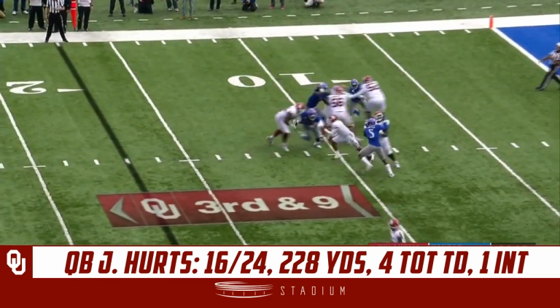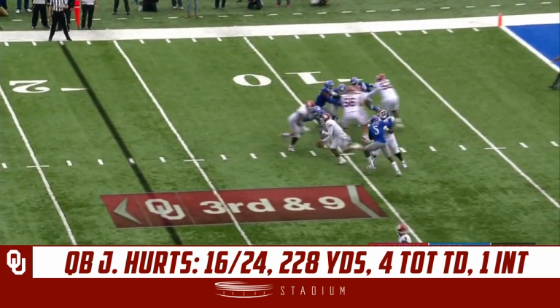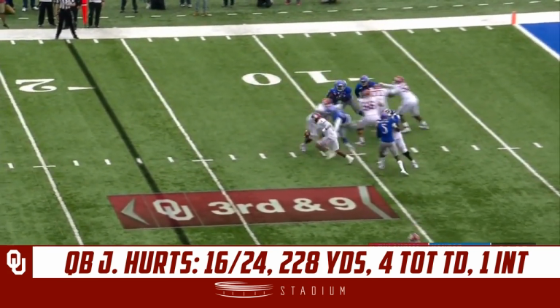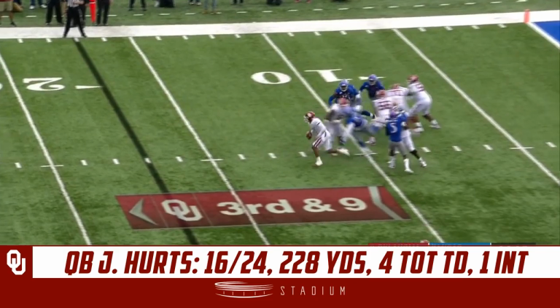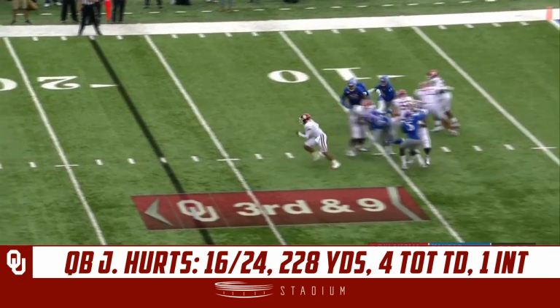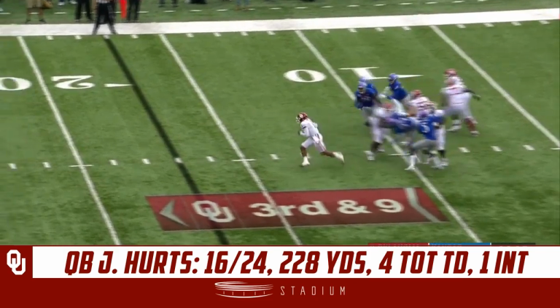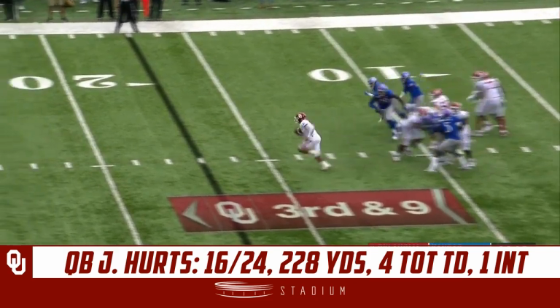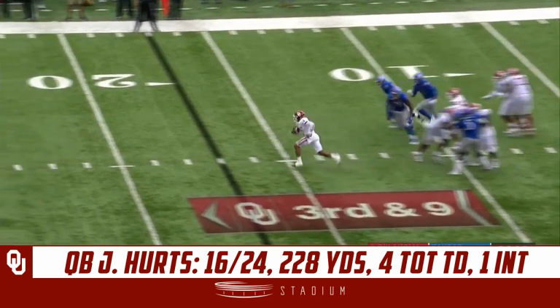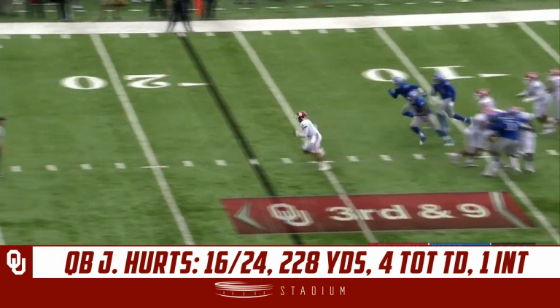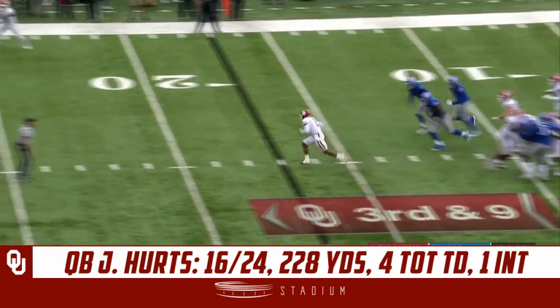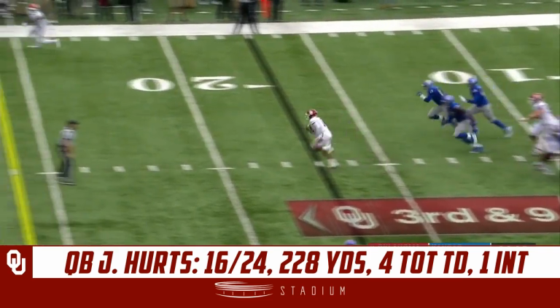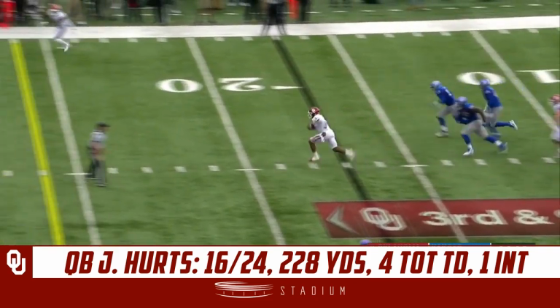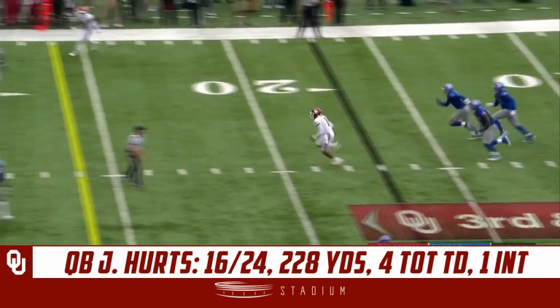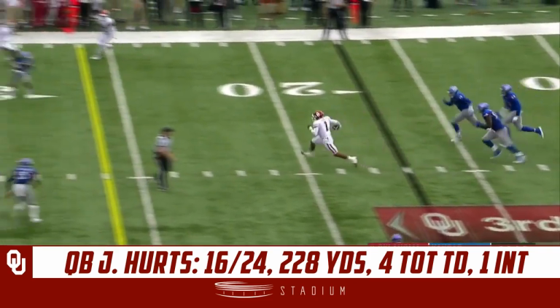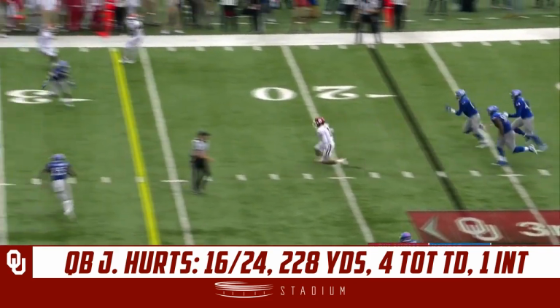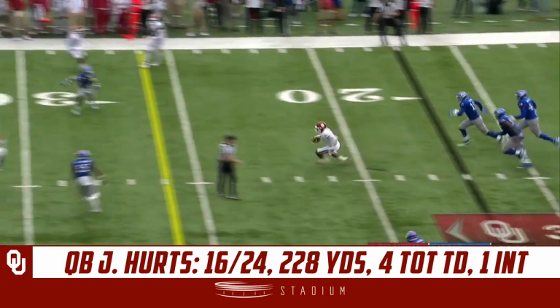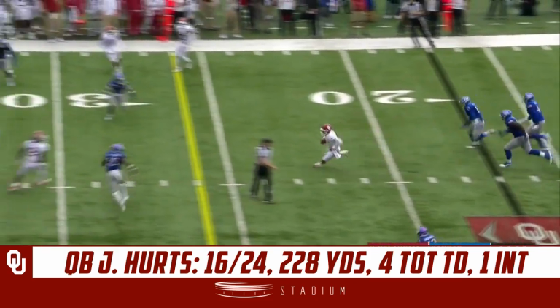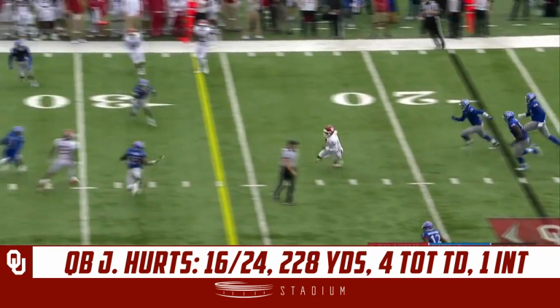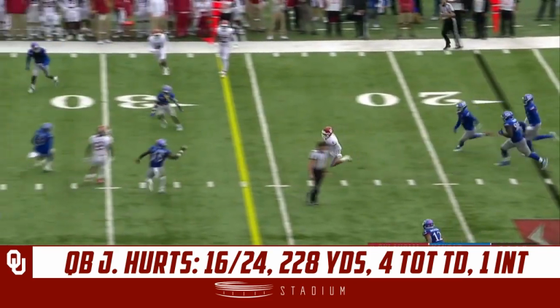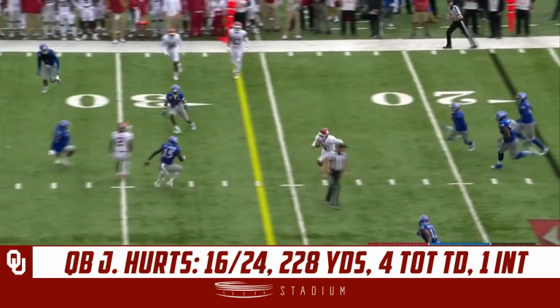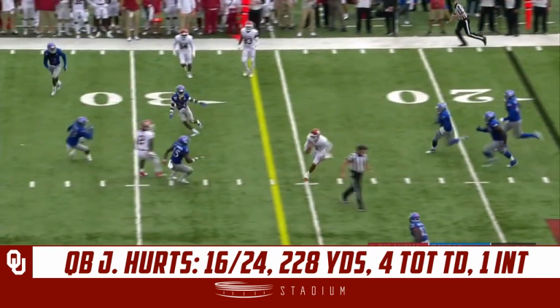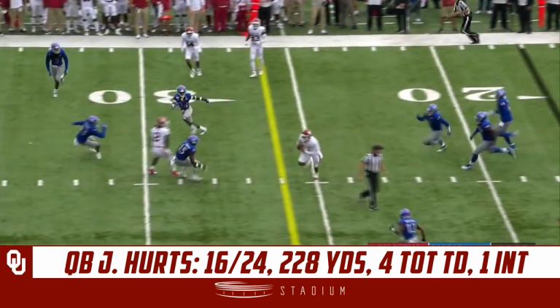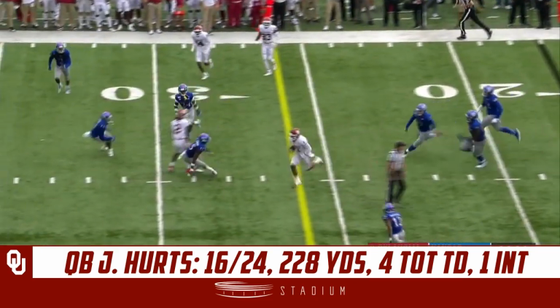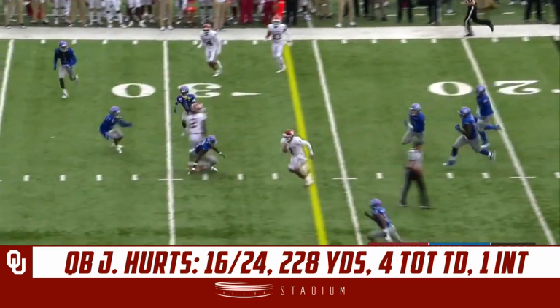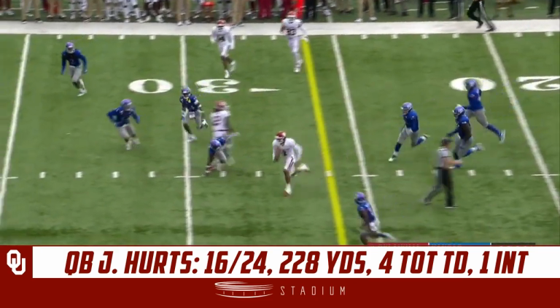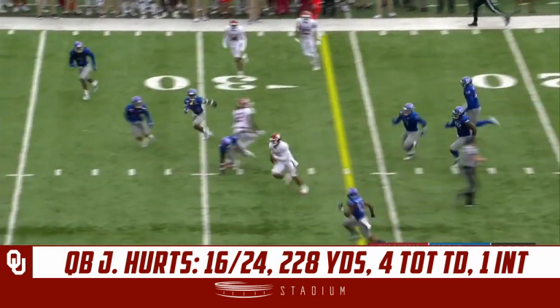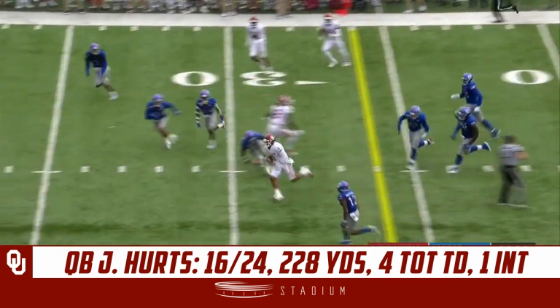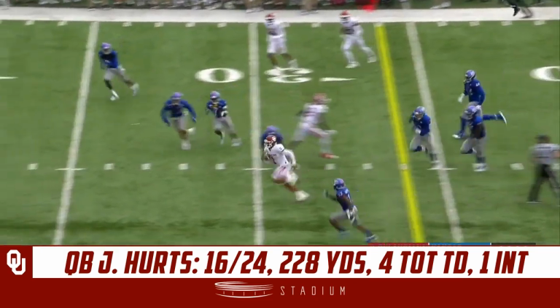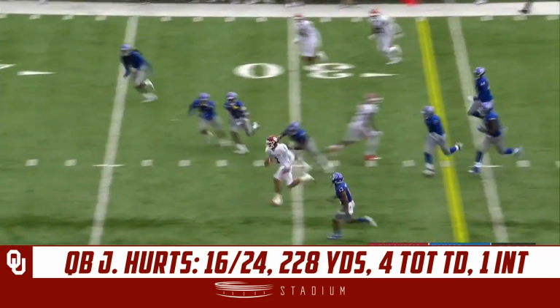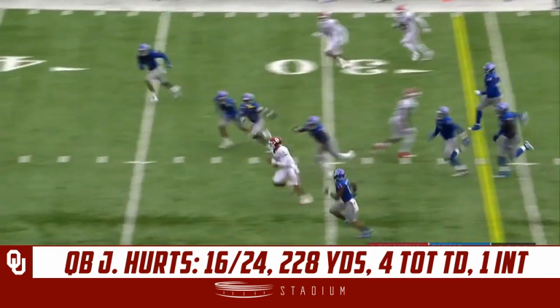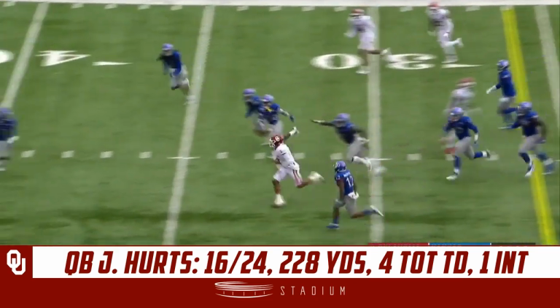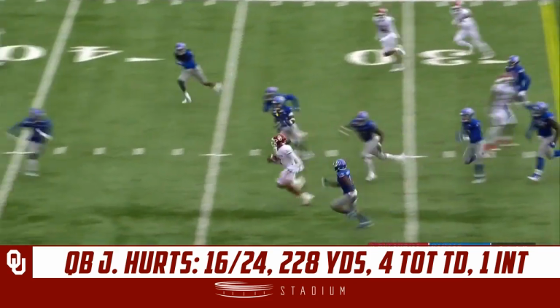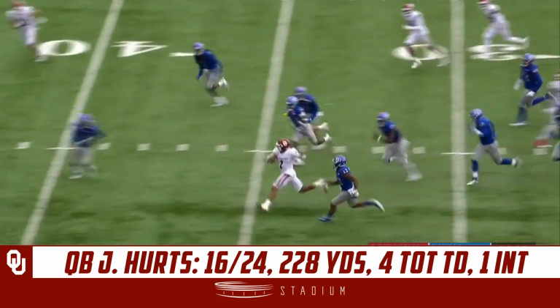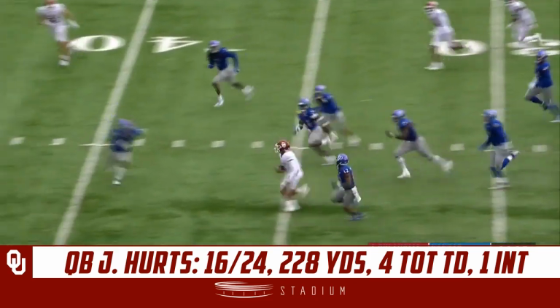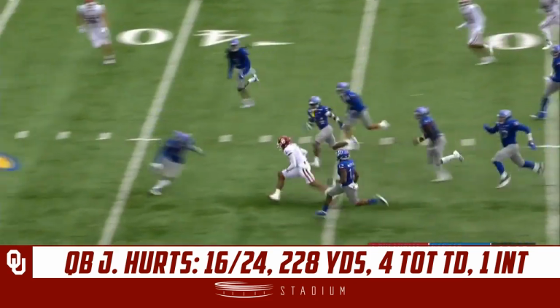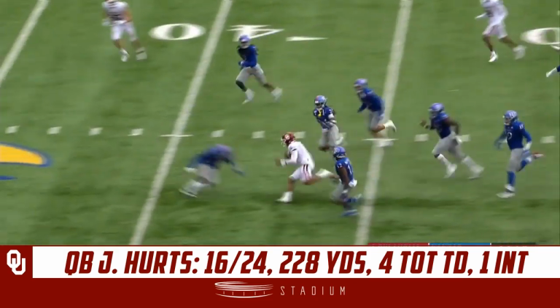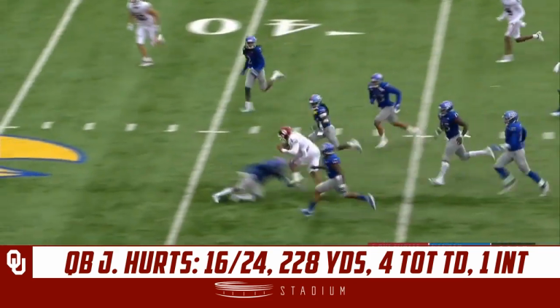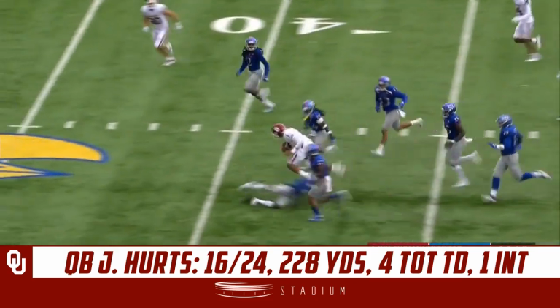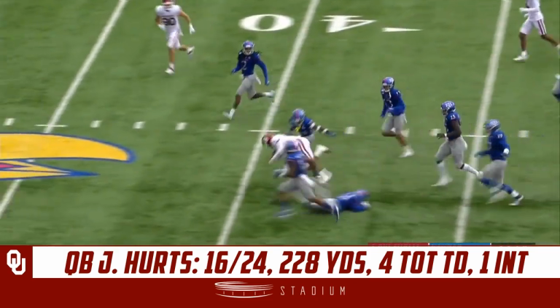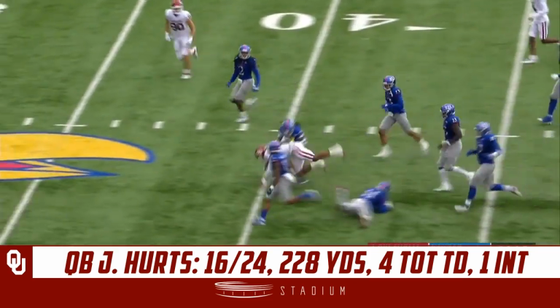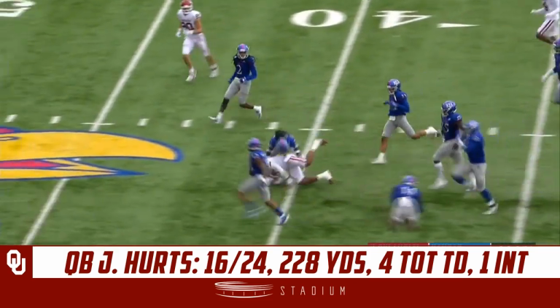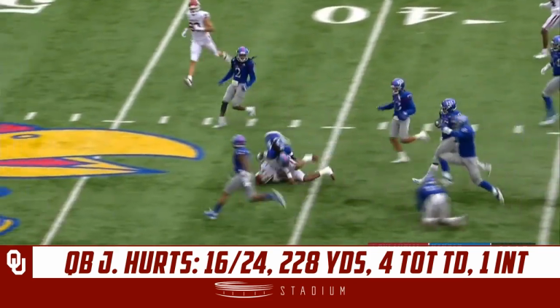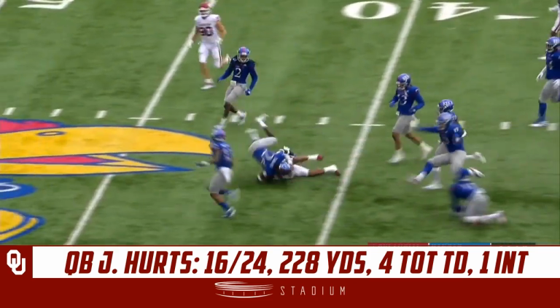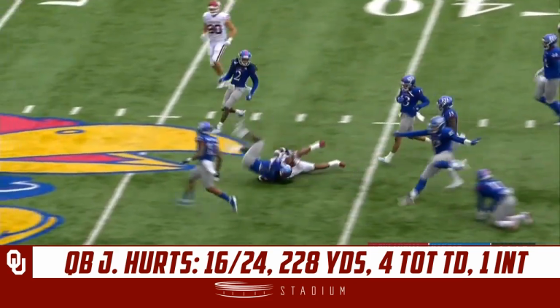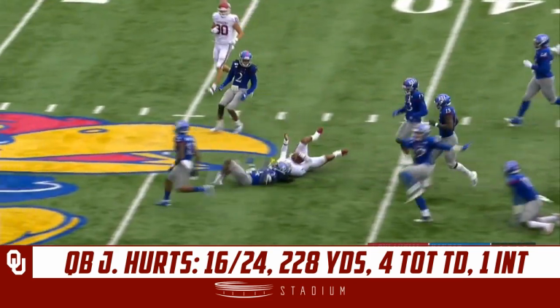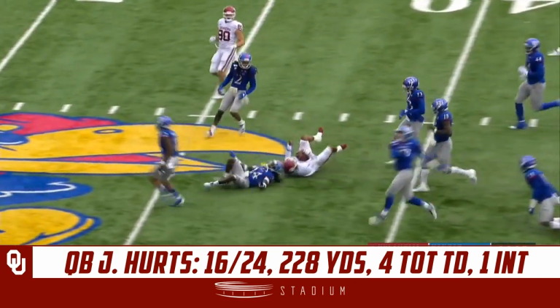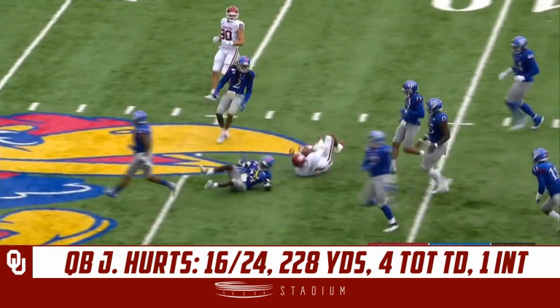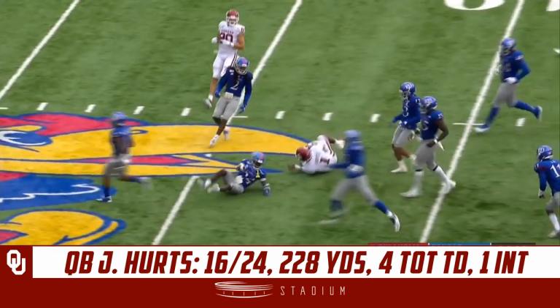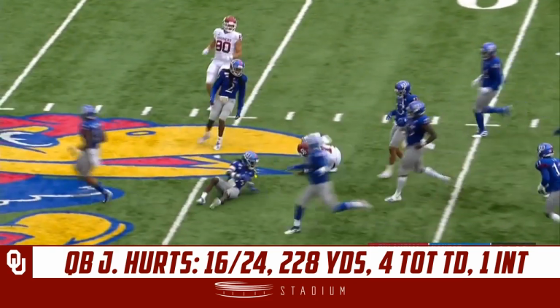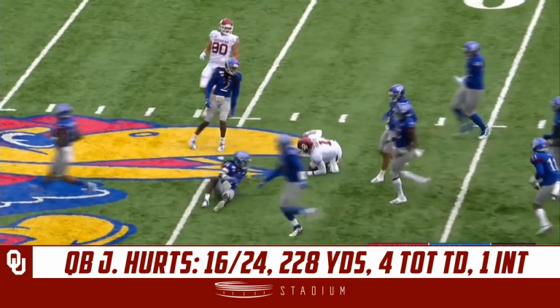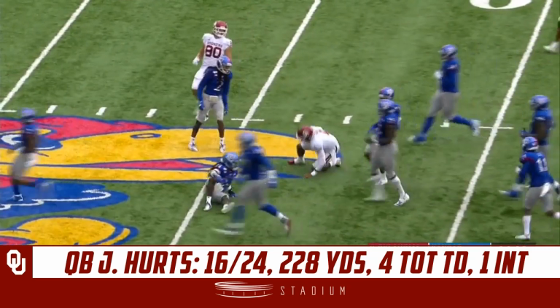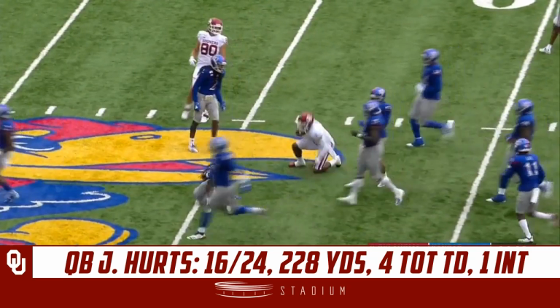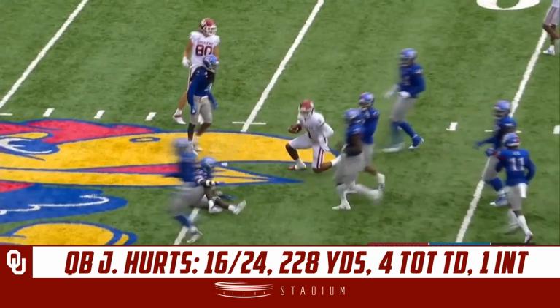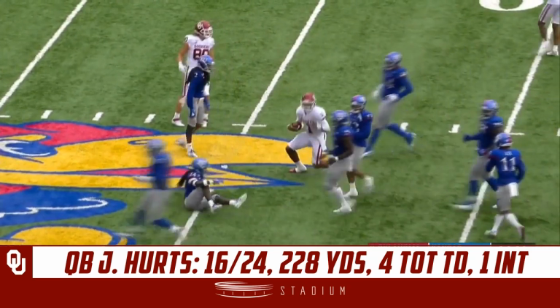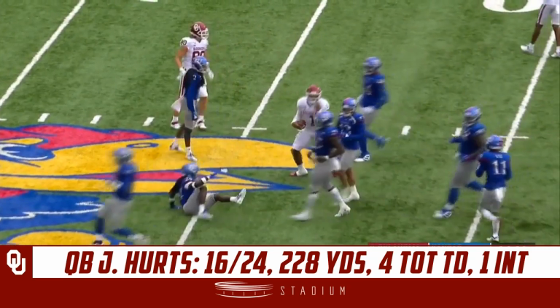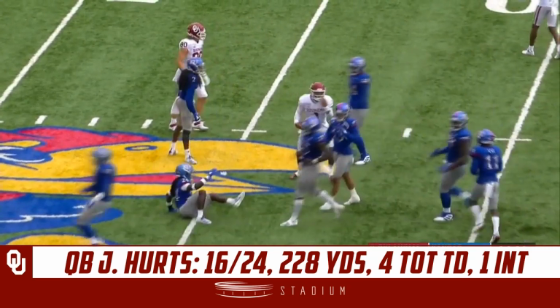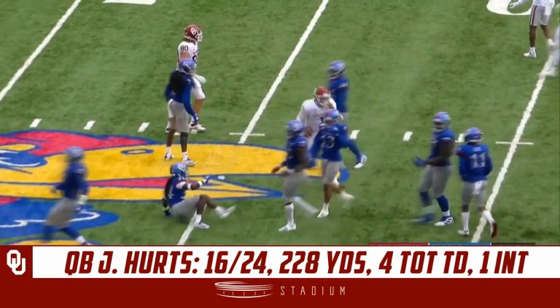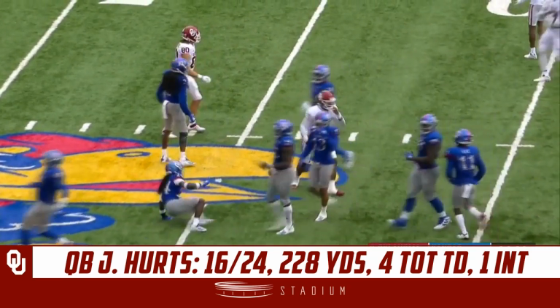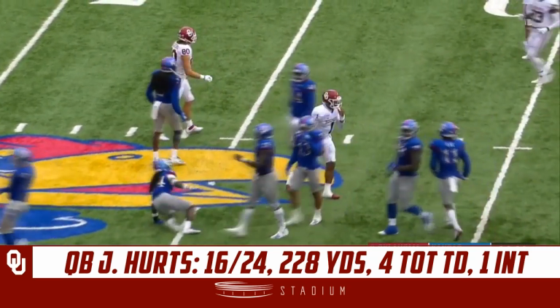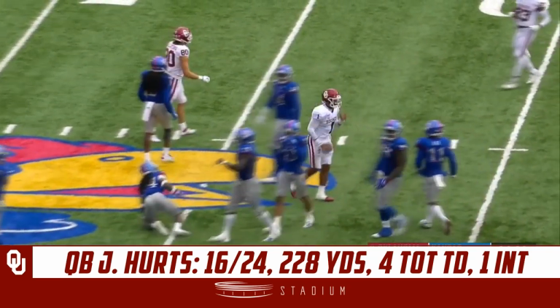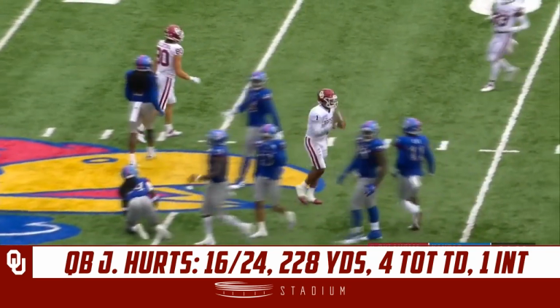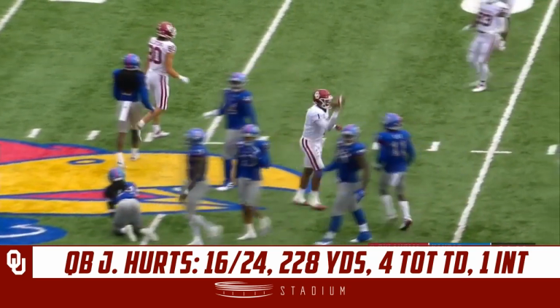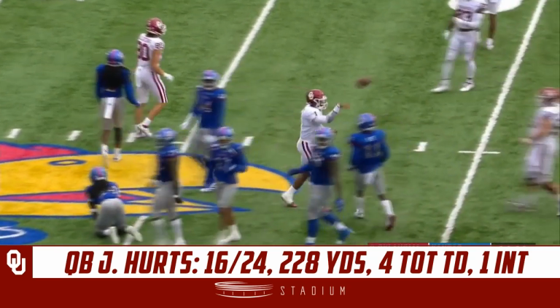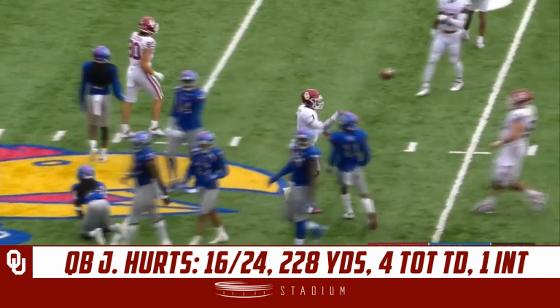Hertz steps up and takes off — Hertz has the first down and more, all the way past the 40-yard line.